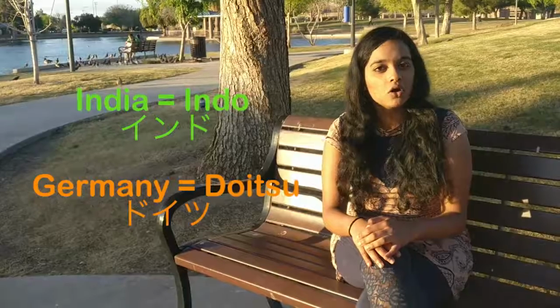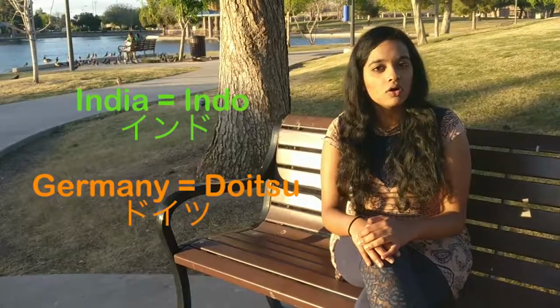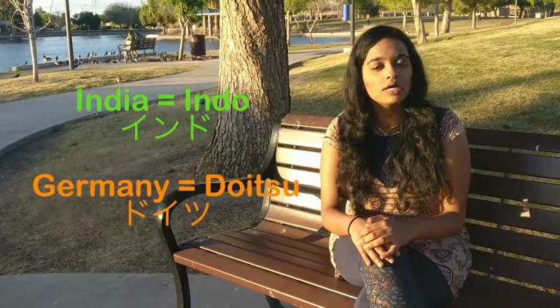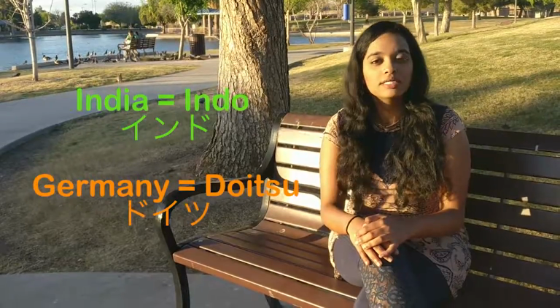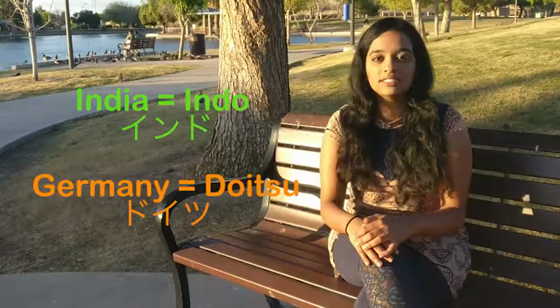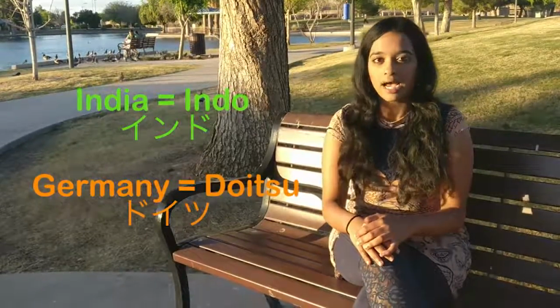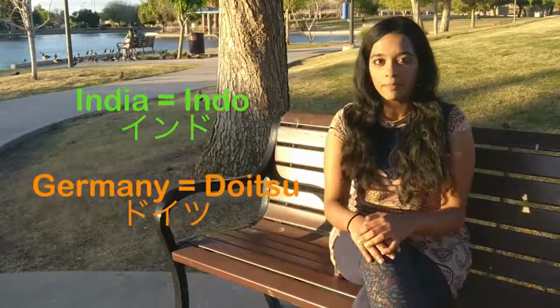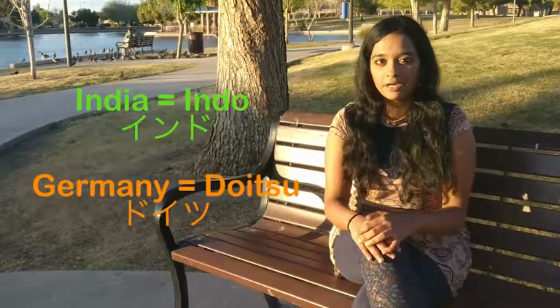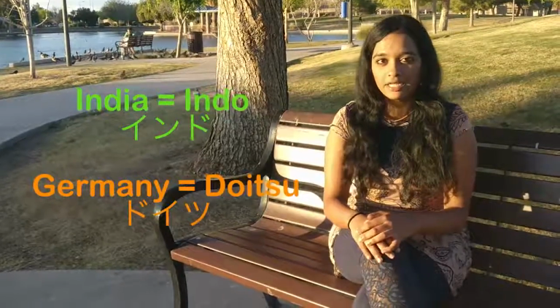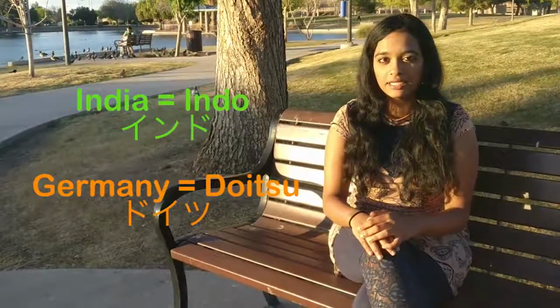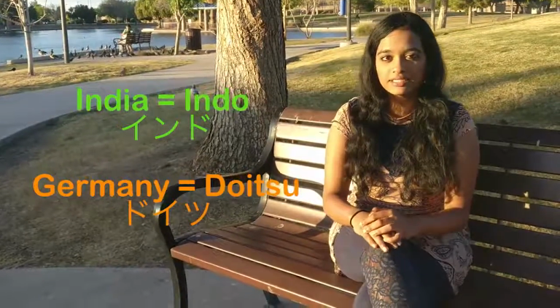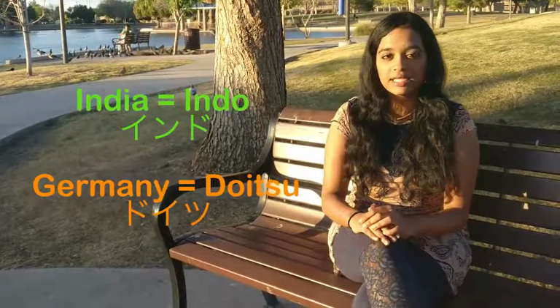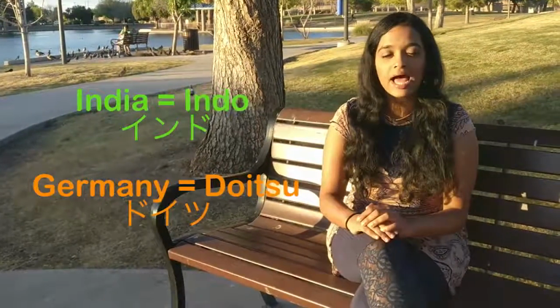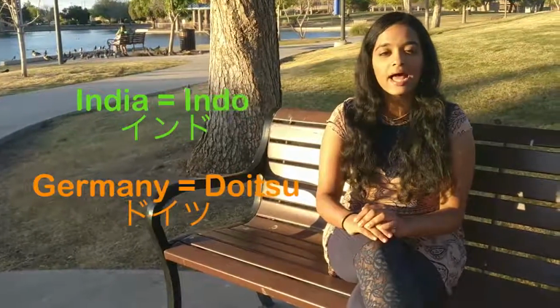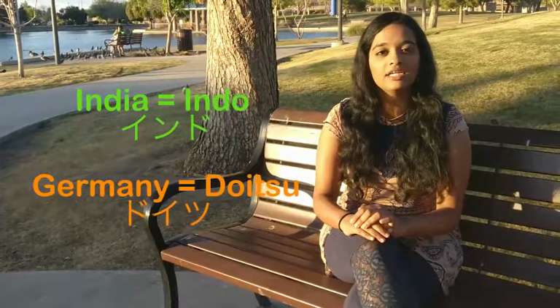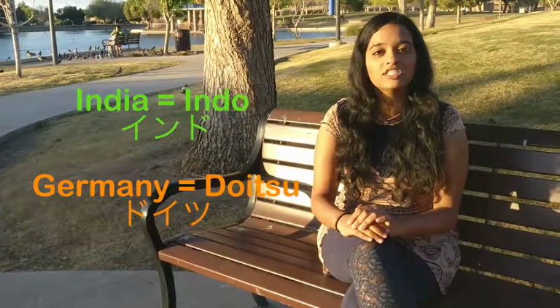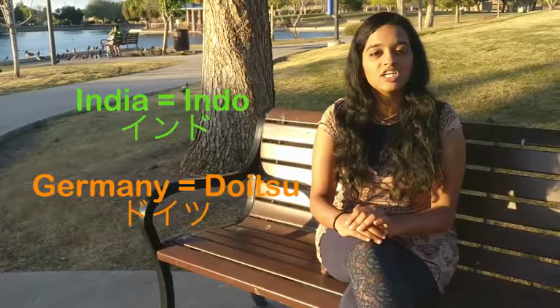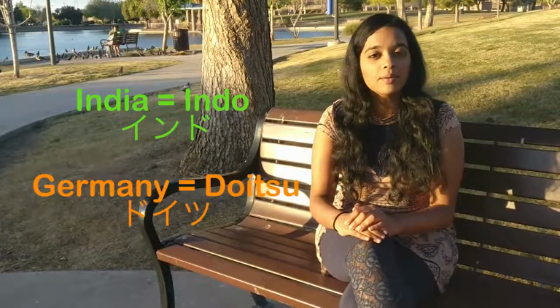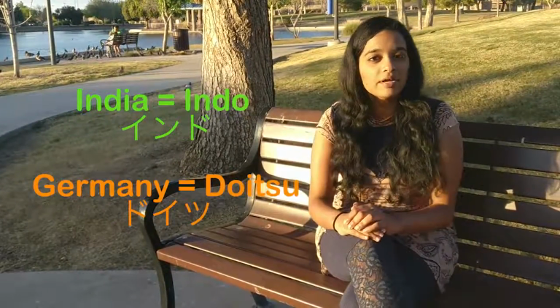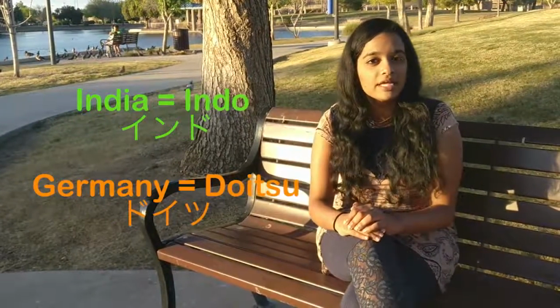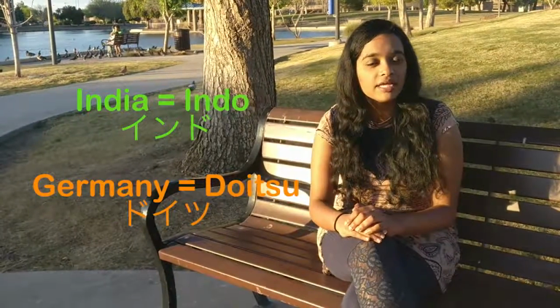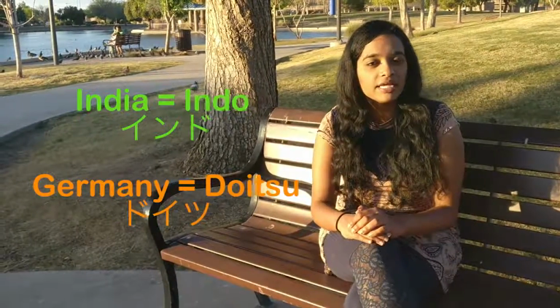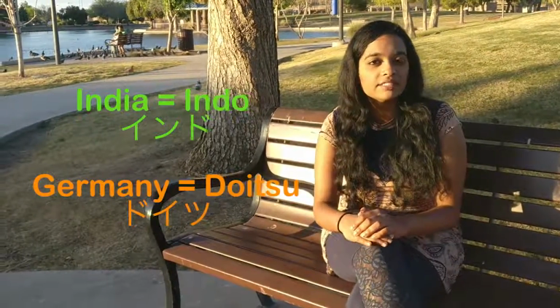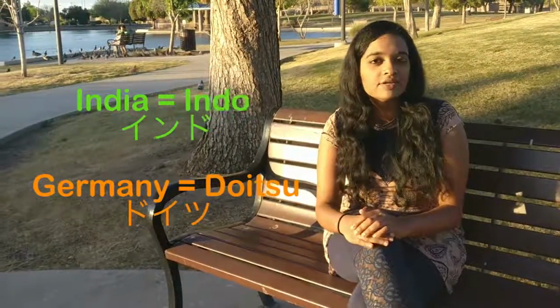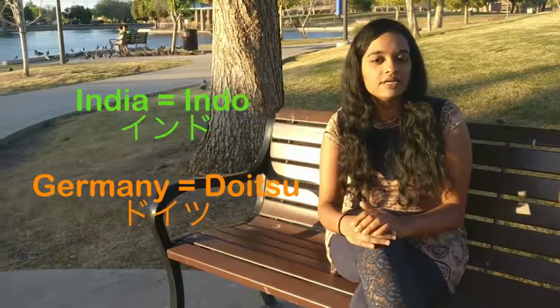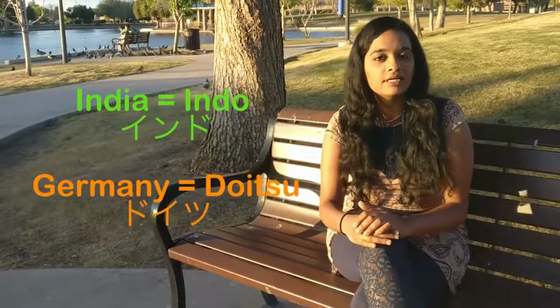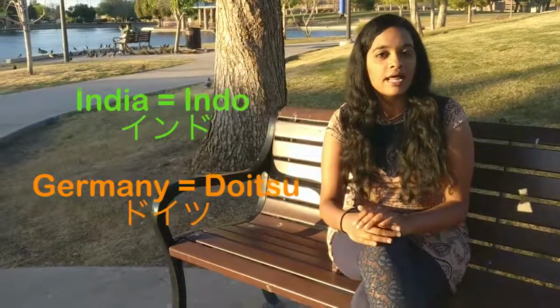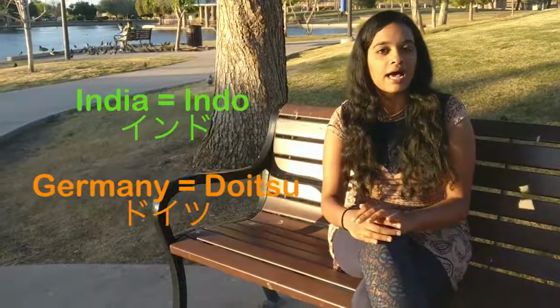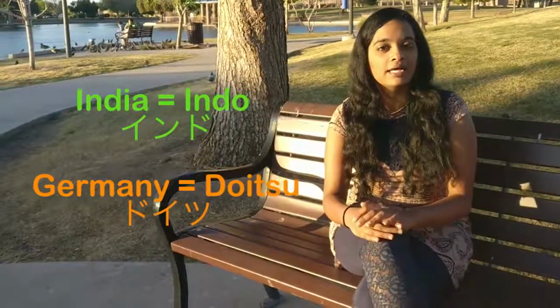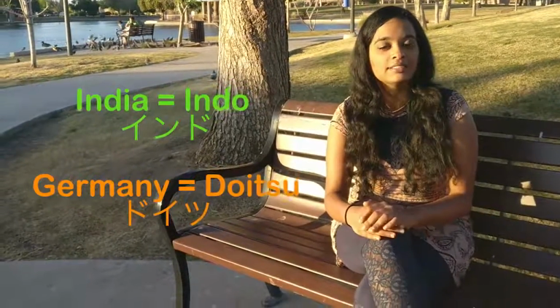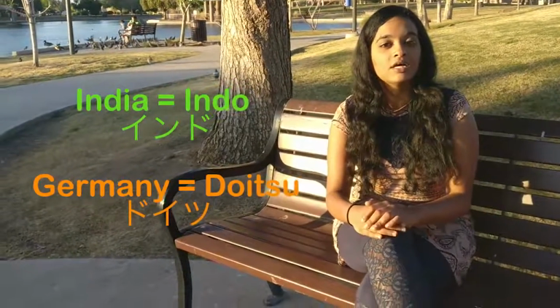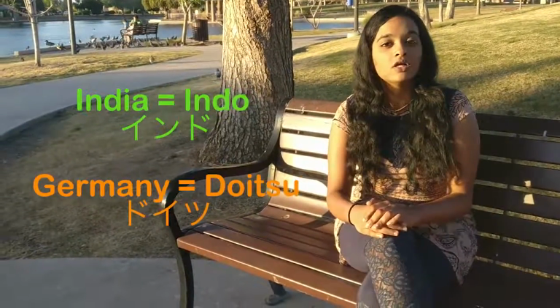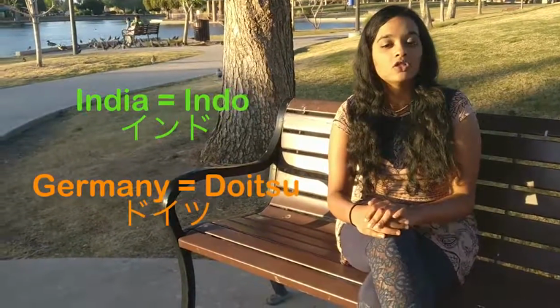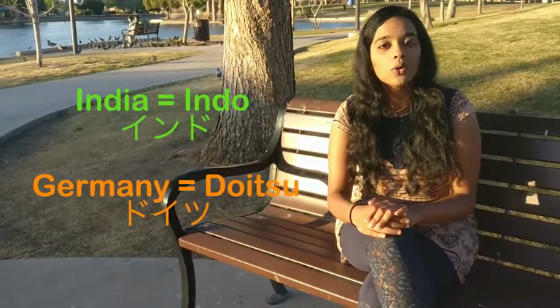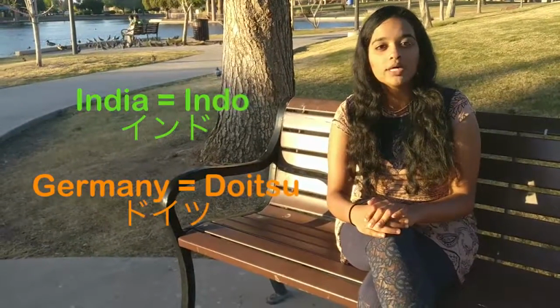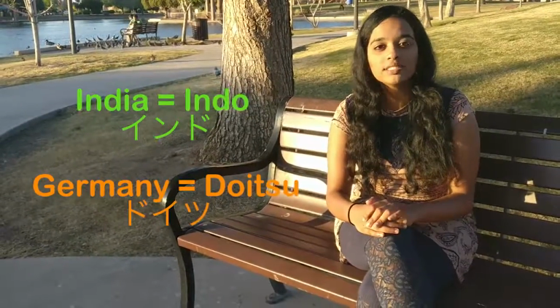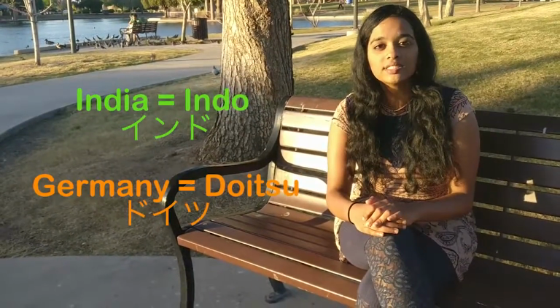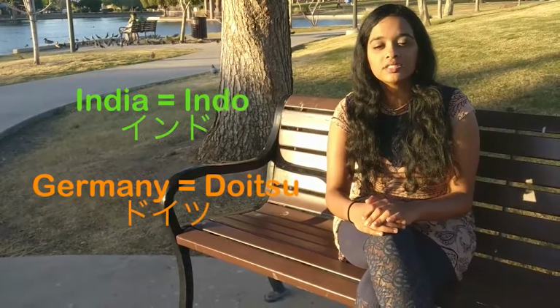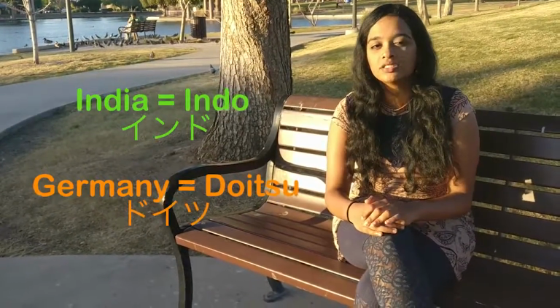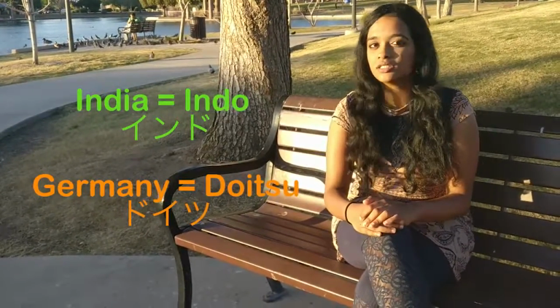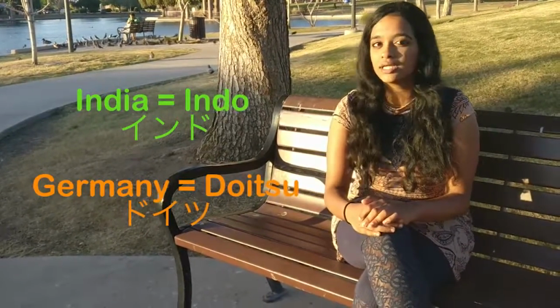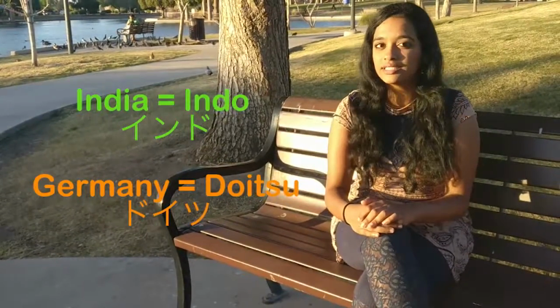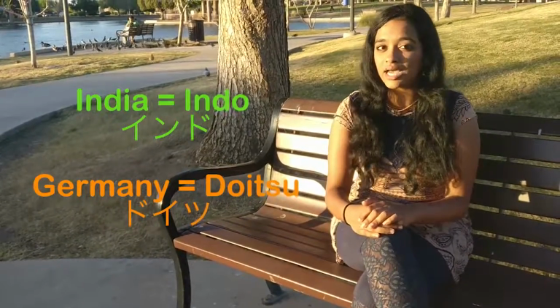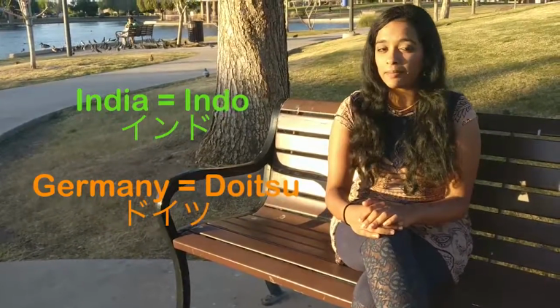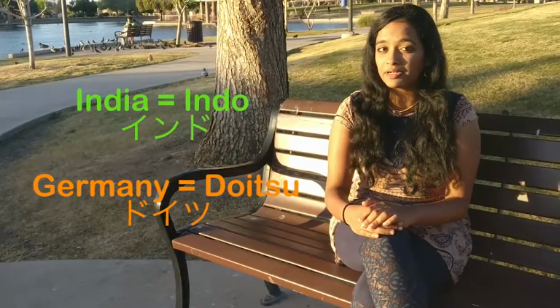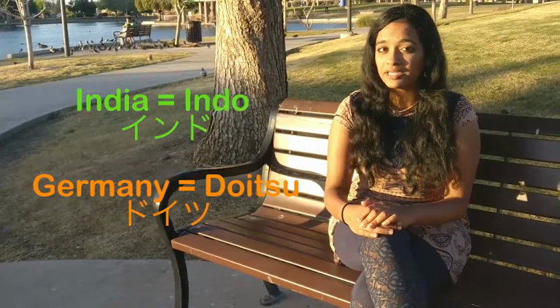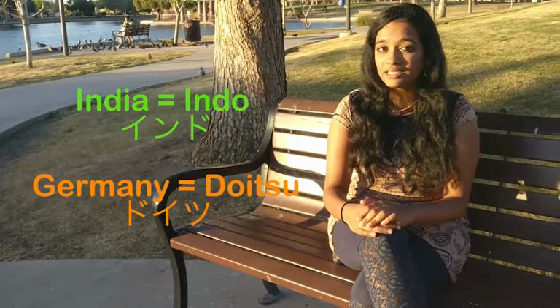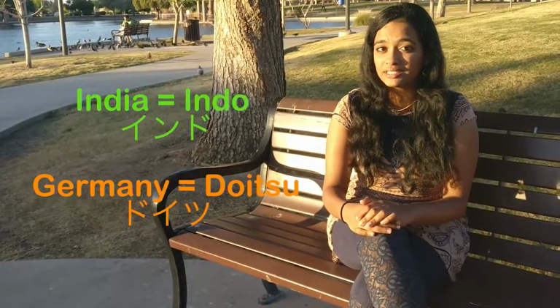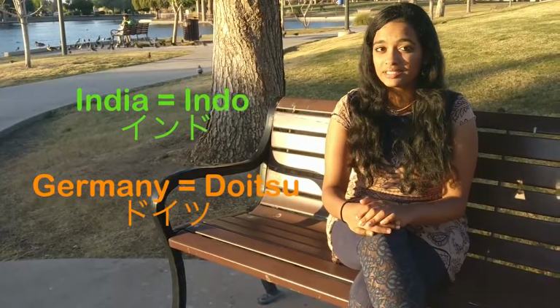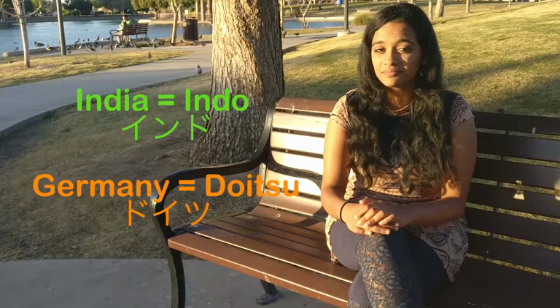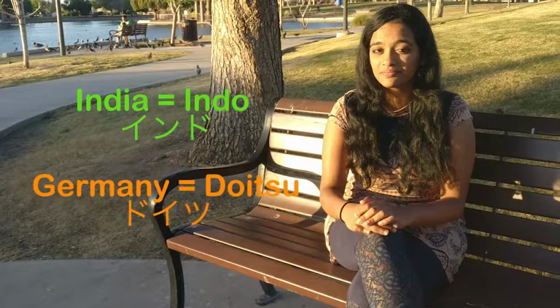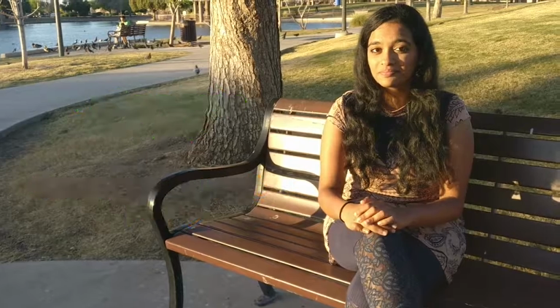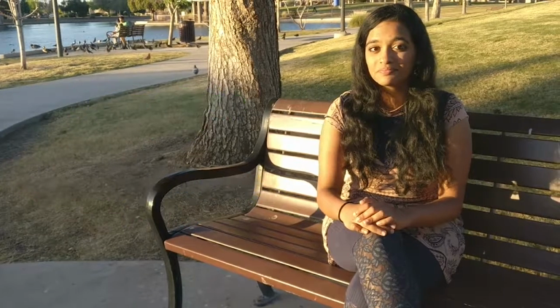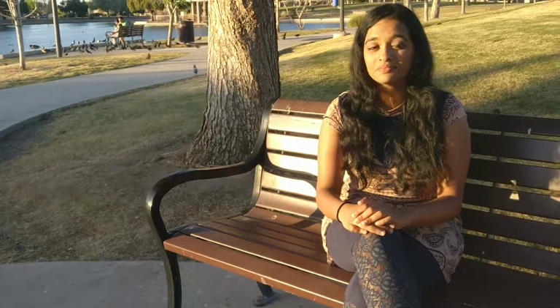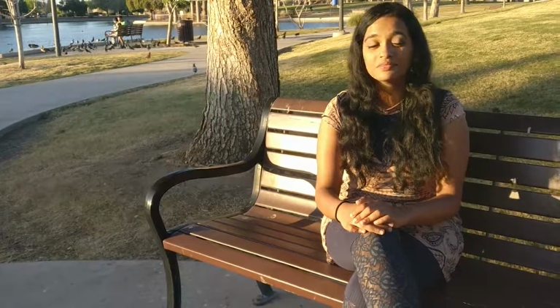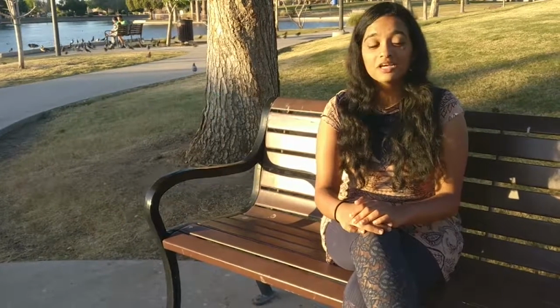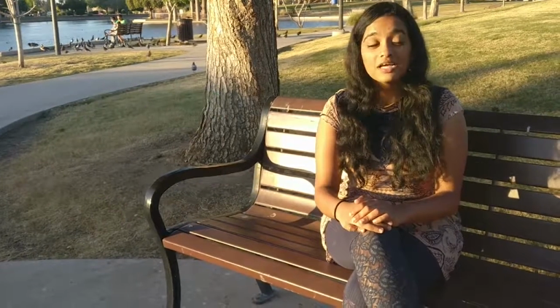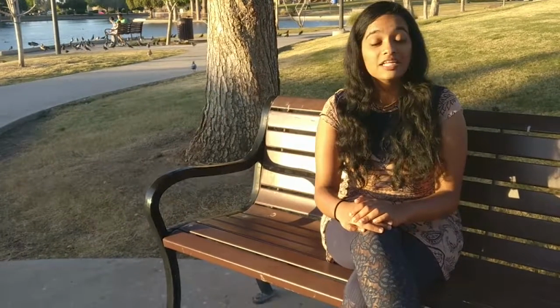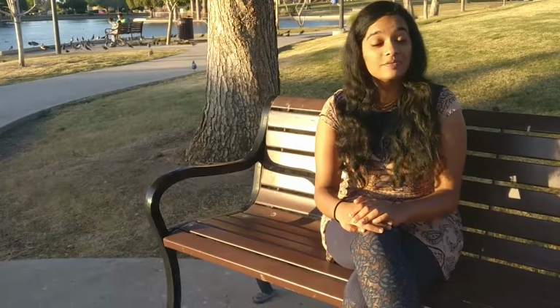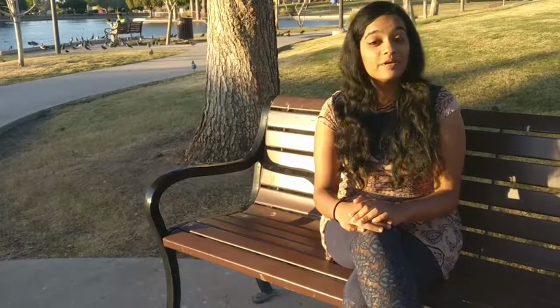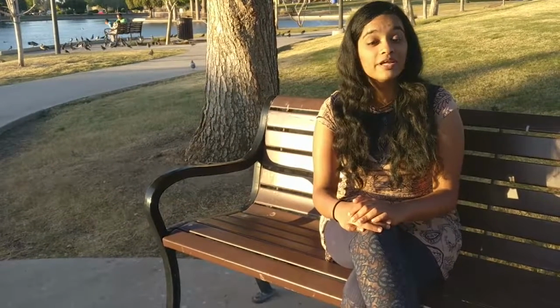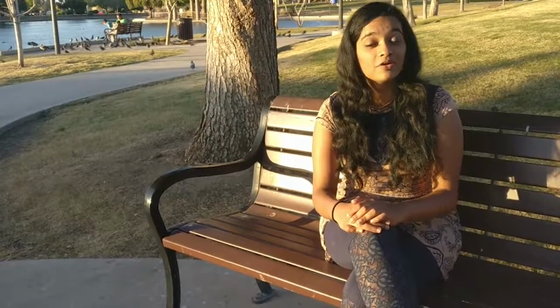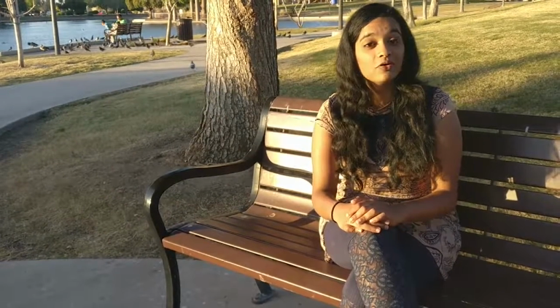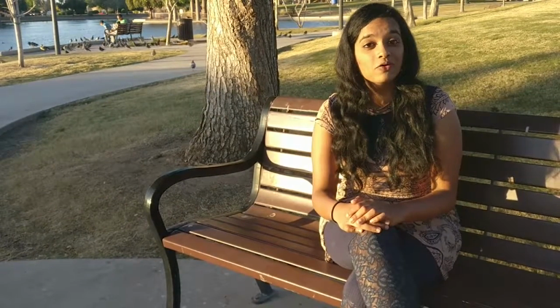in Japanese, and Germany is written as Doitsu in Japanese? It's pretty cool!